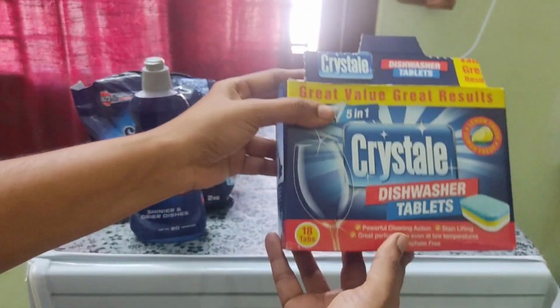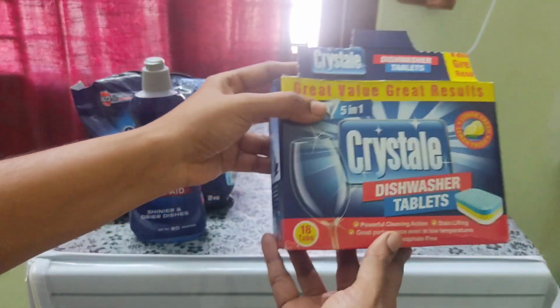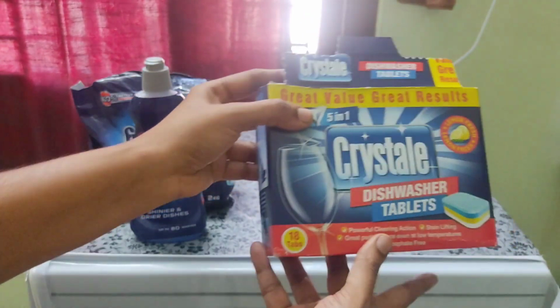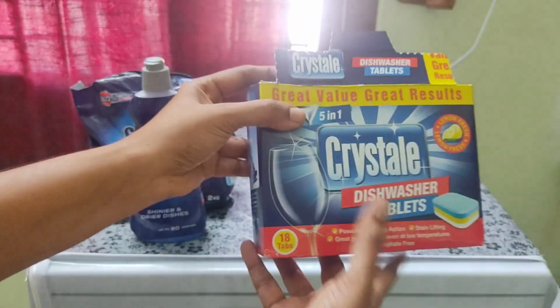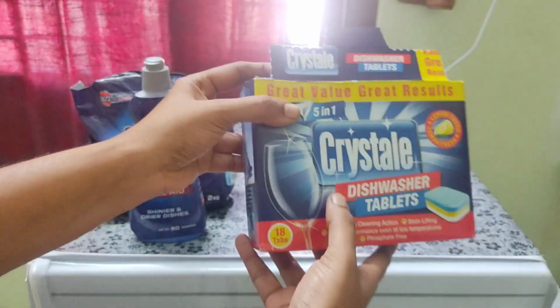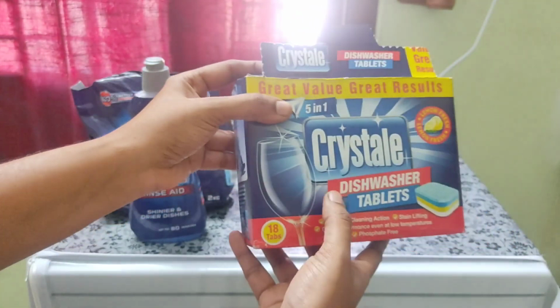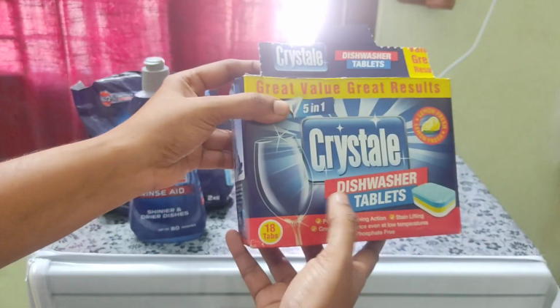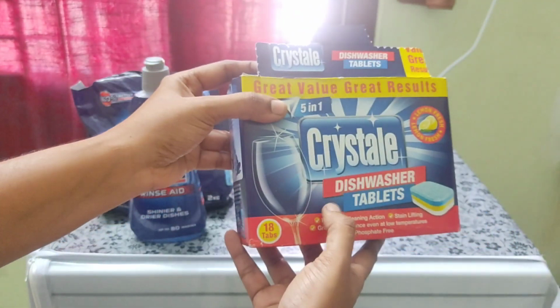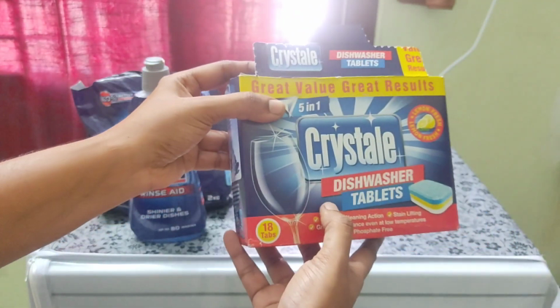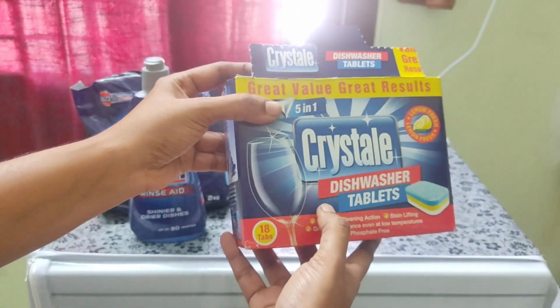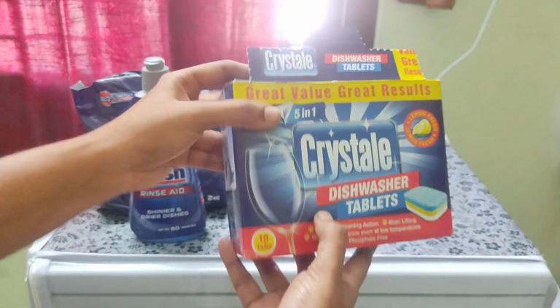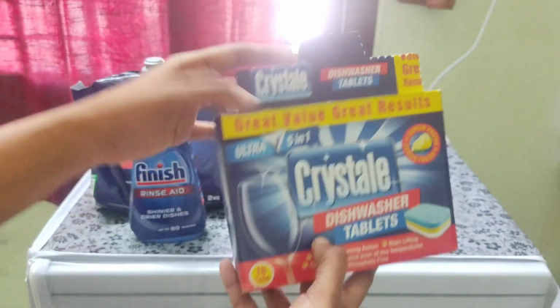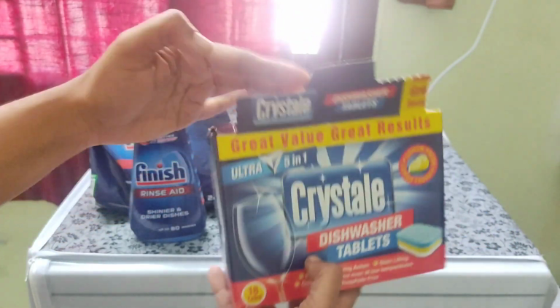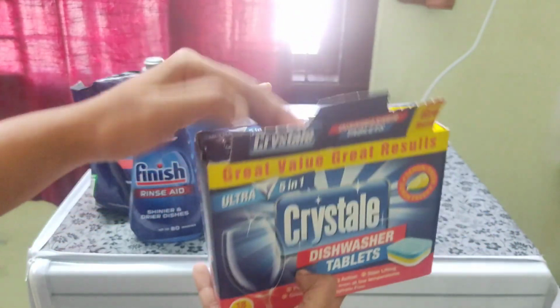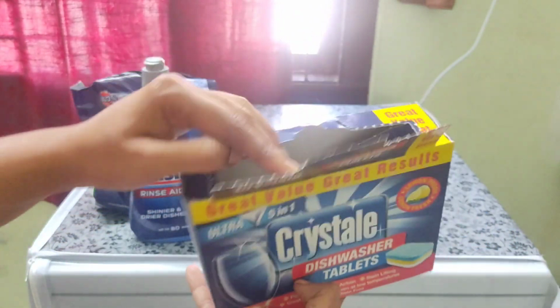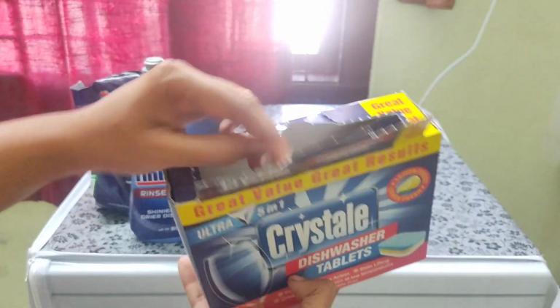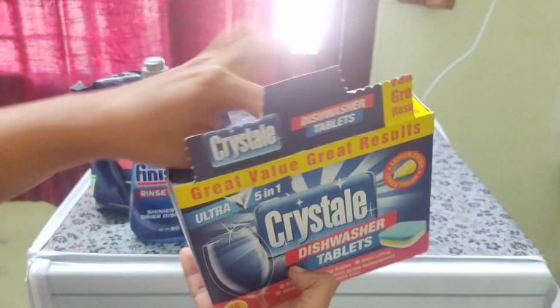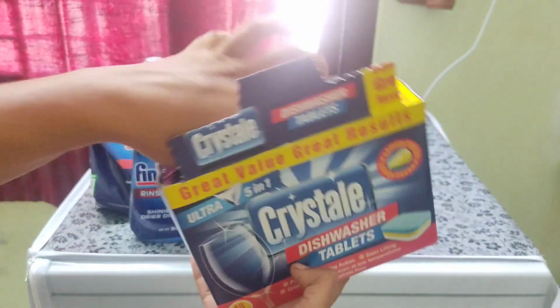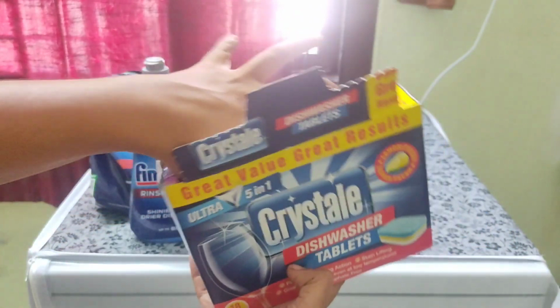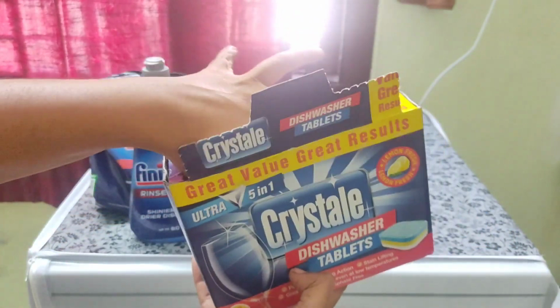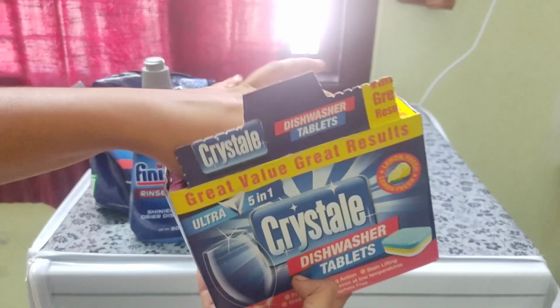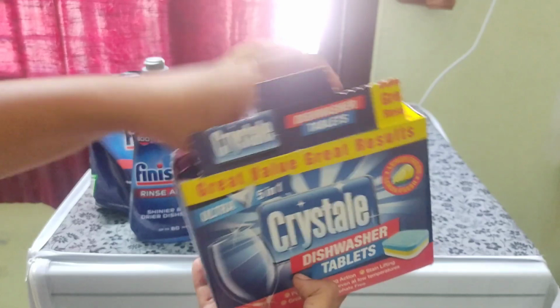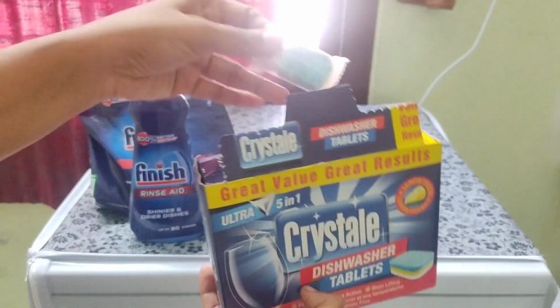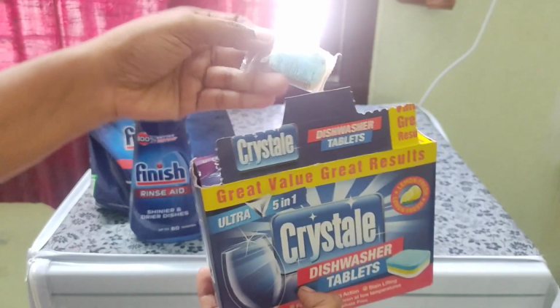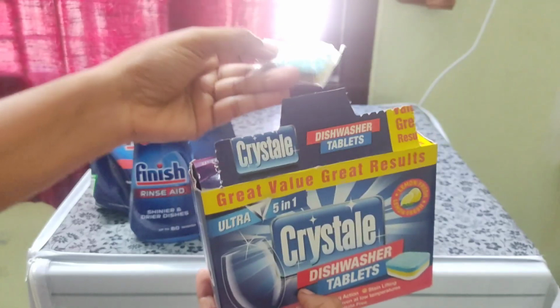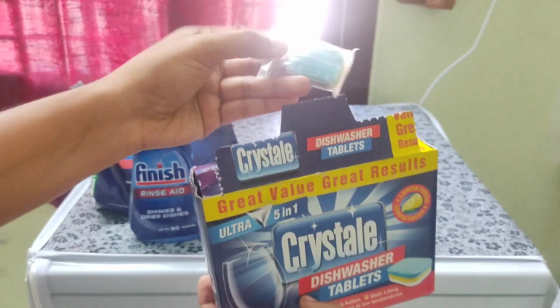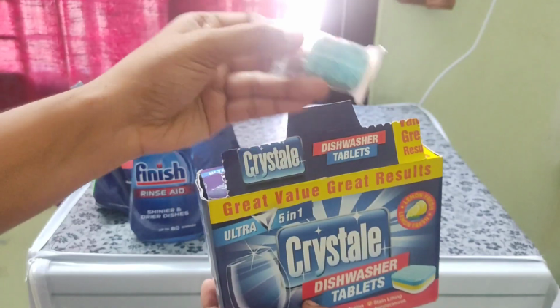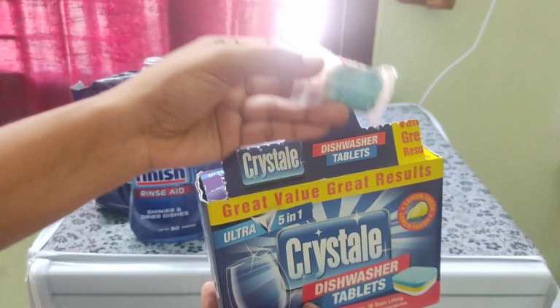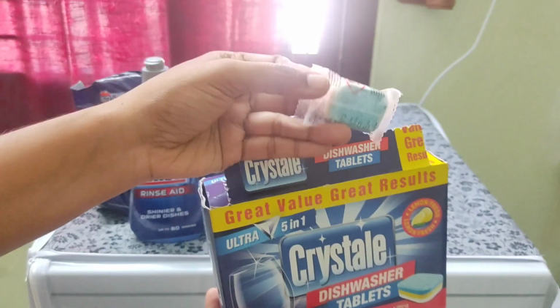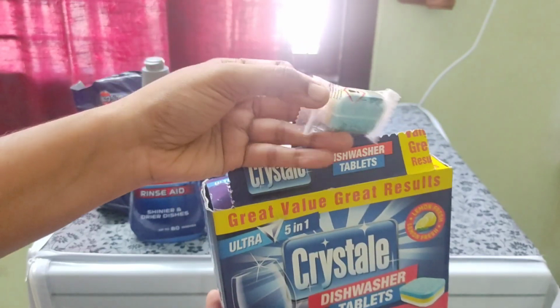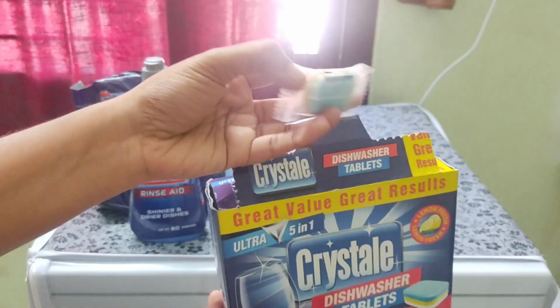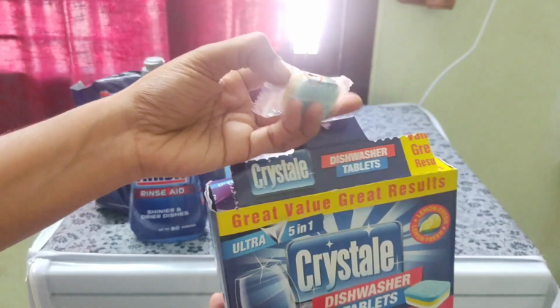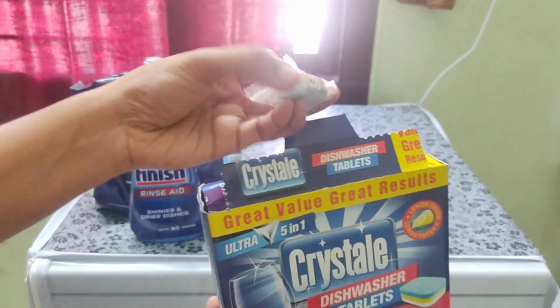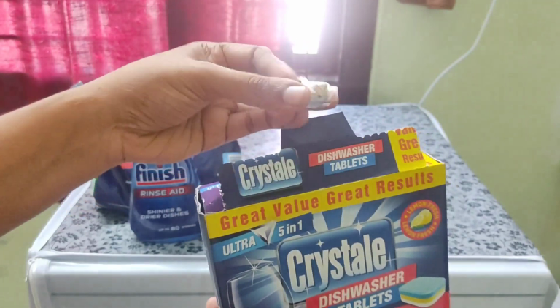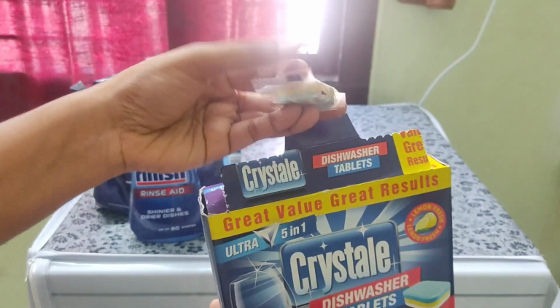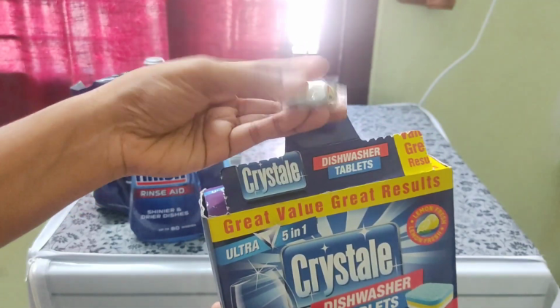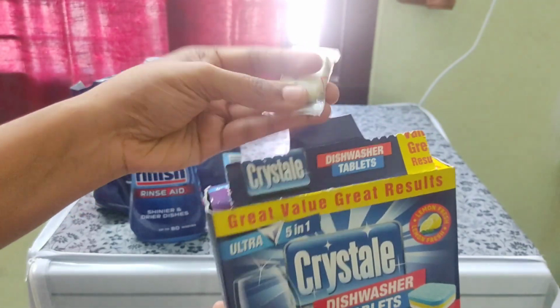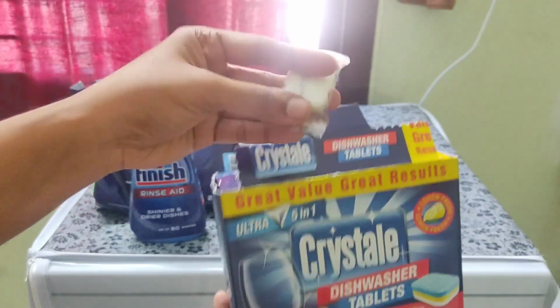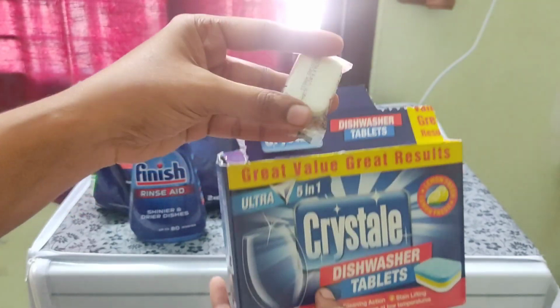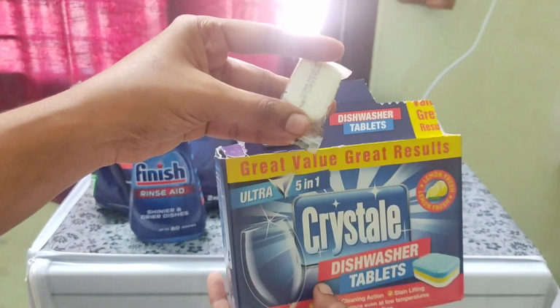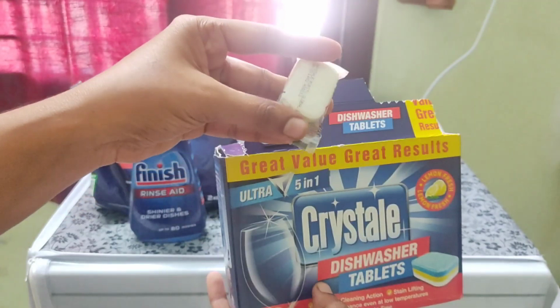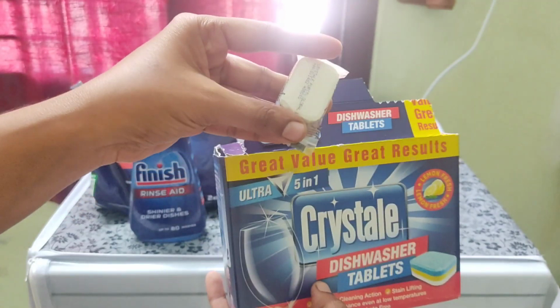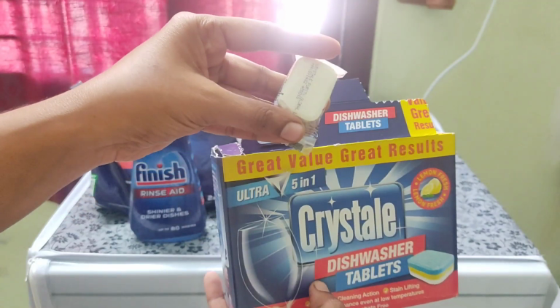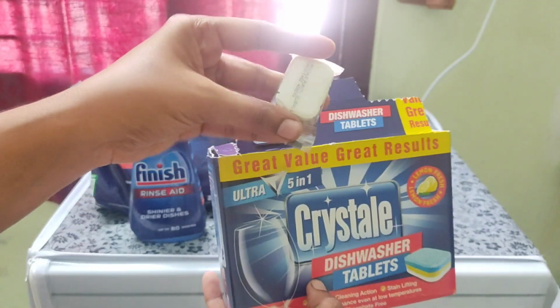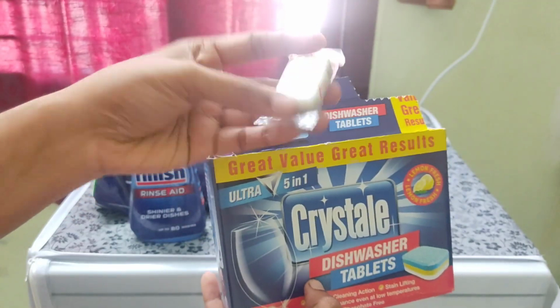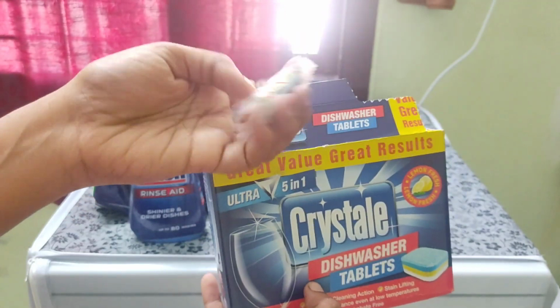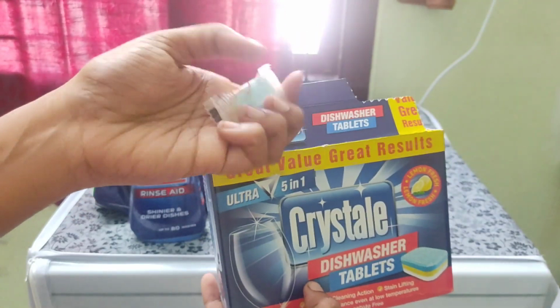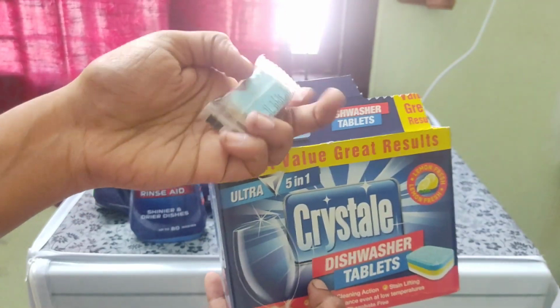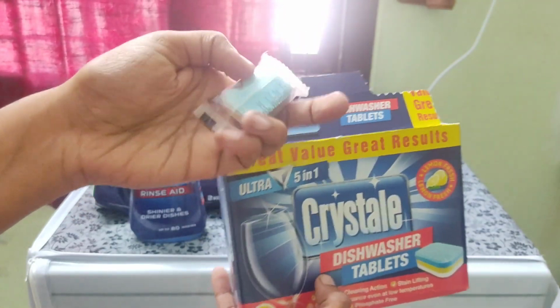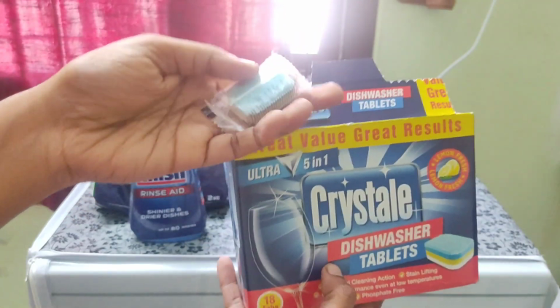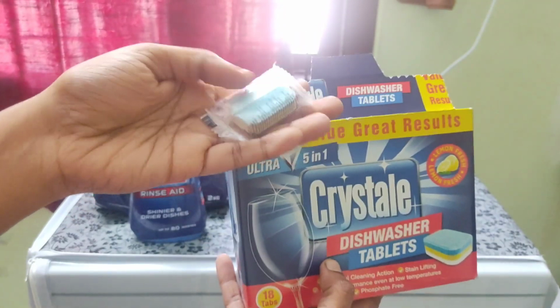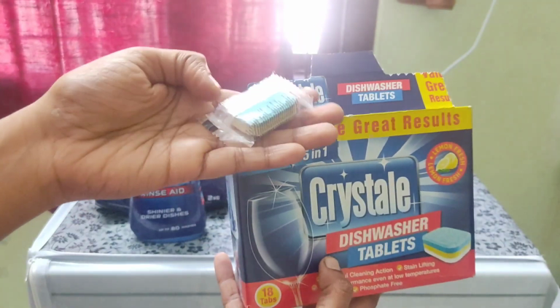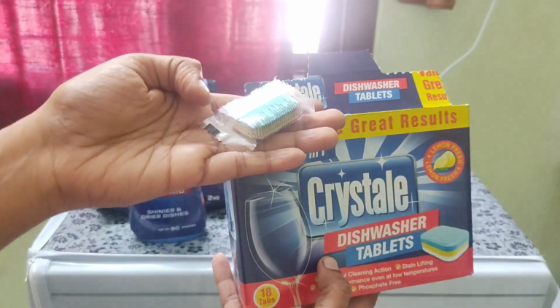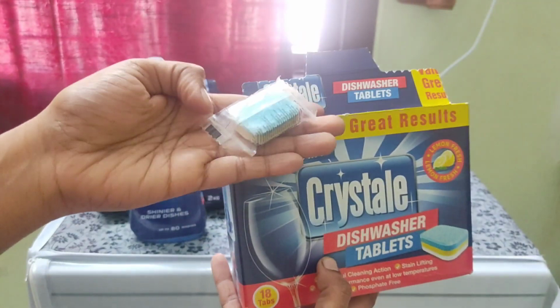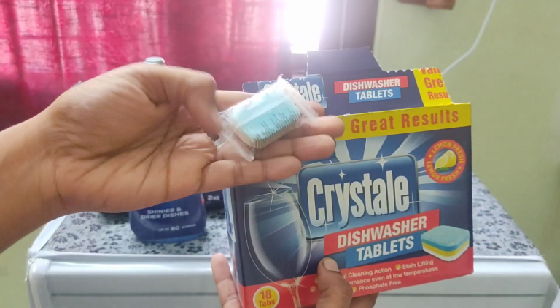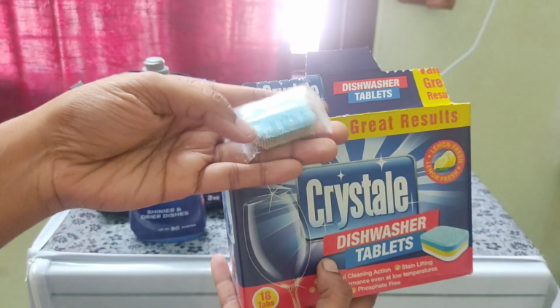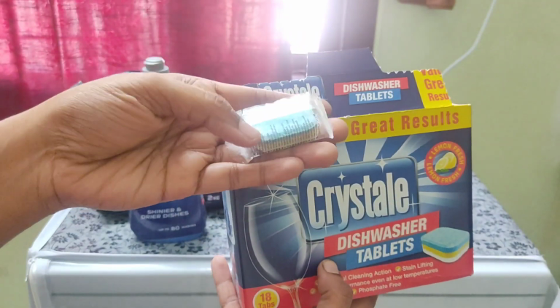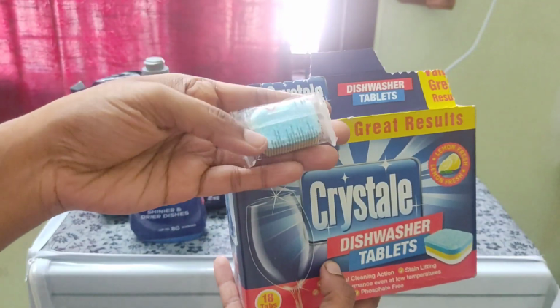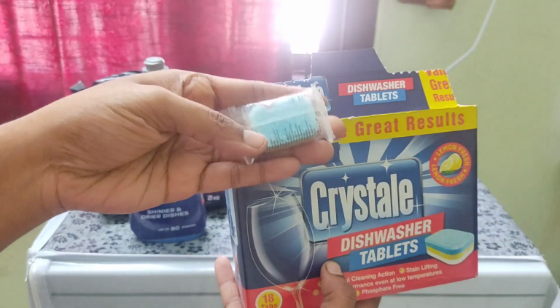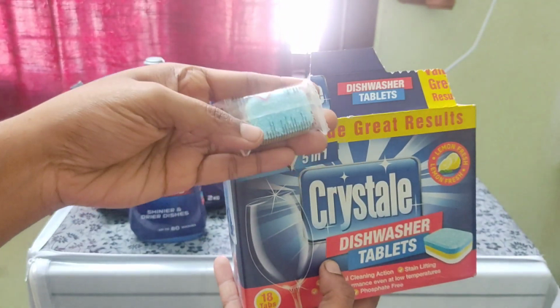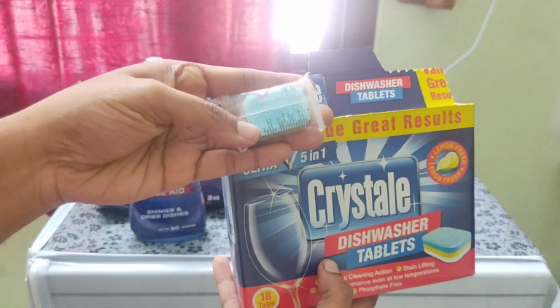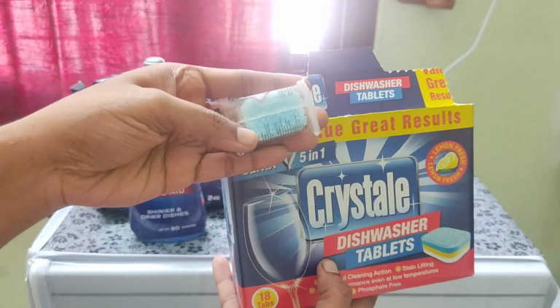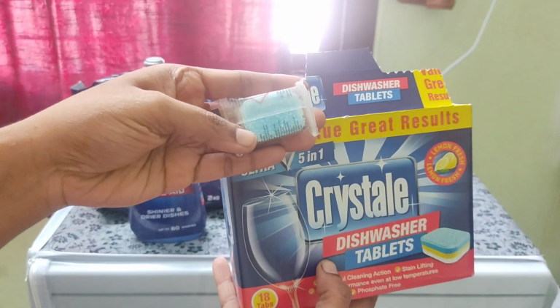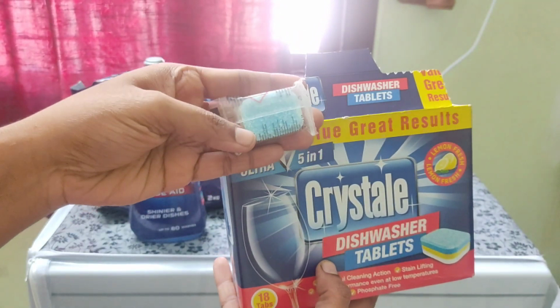We have to use the dishwasher. We have to use detergent powder to clean it up.